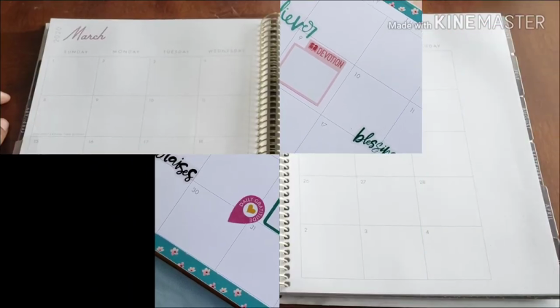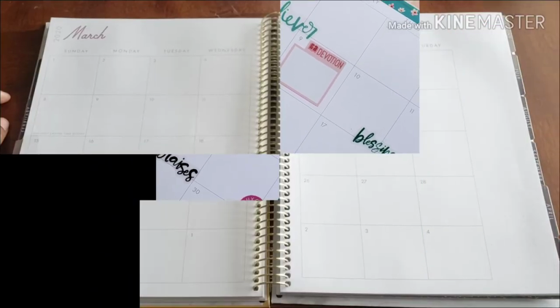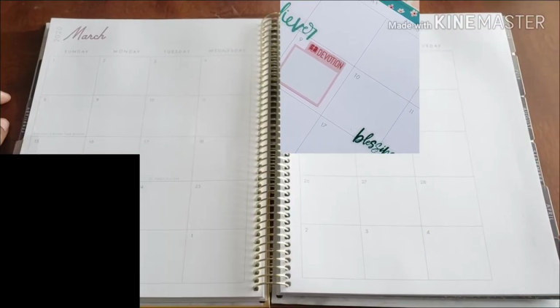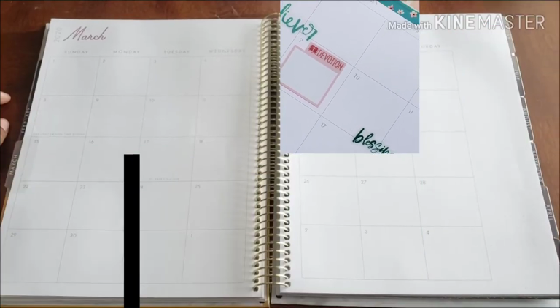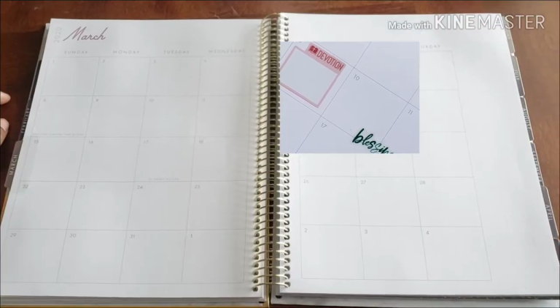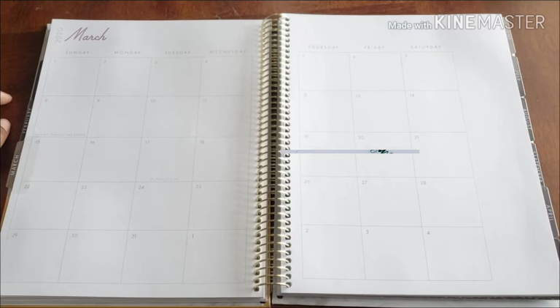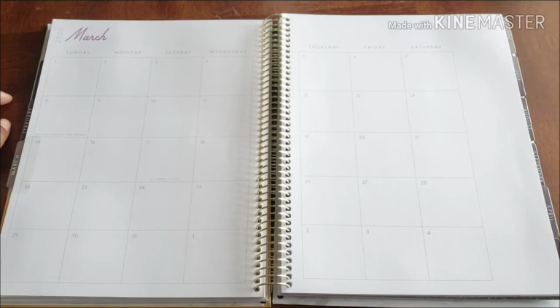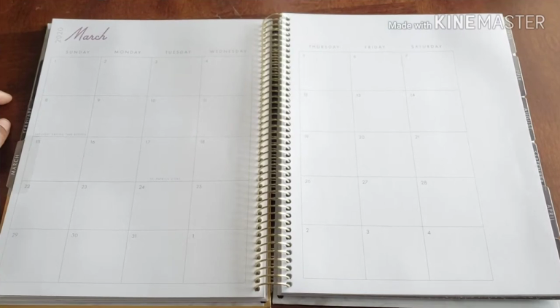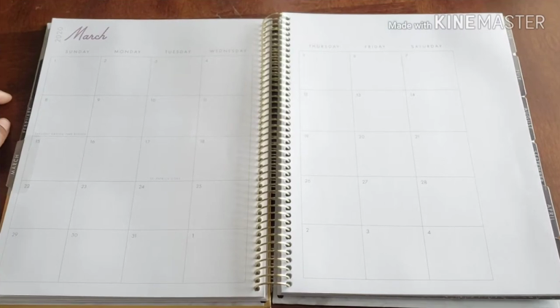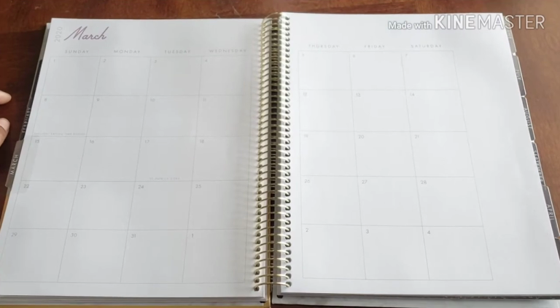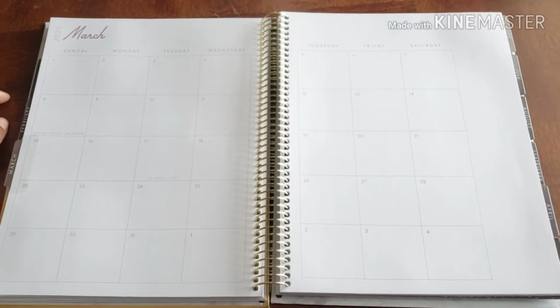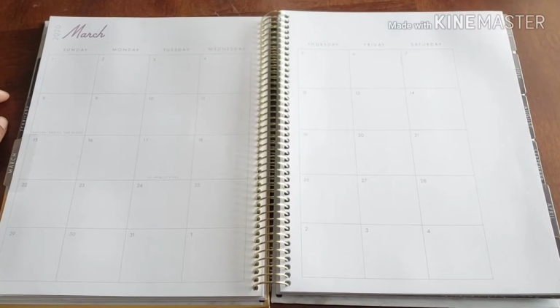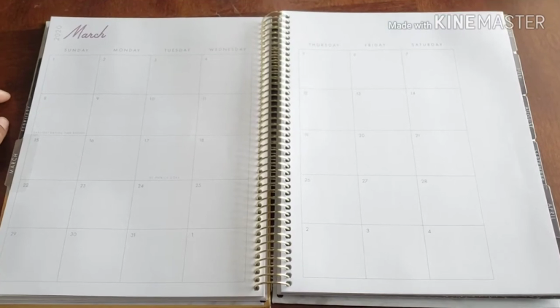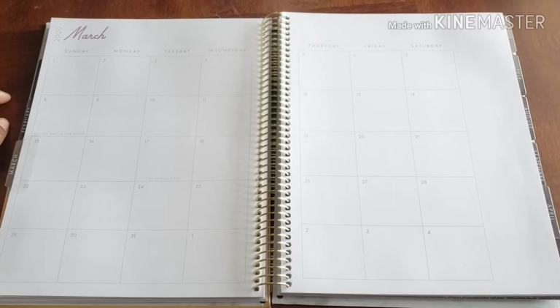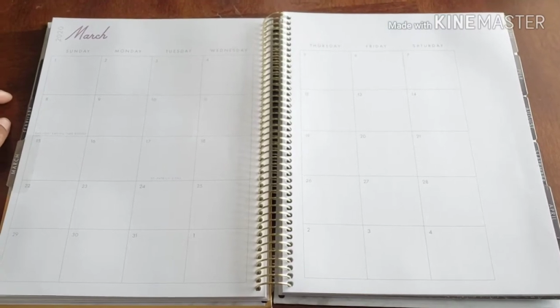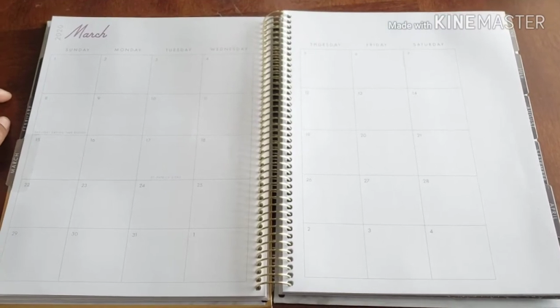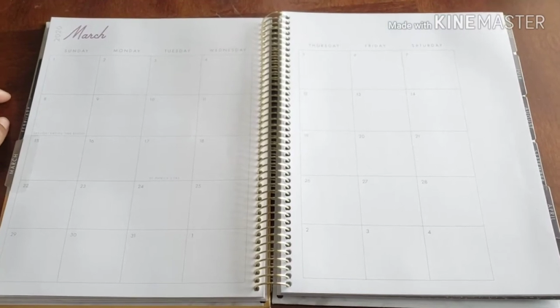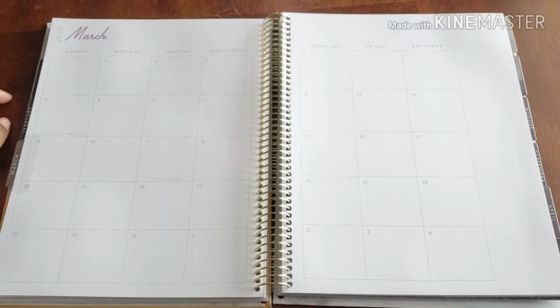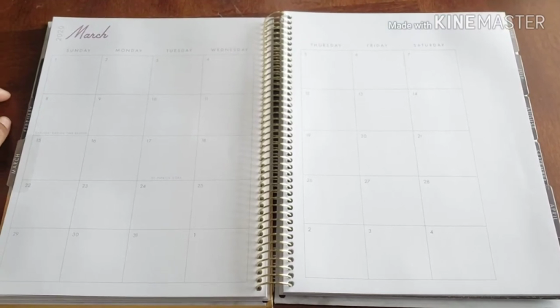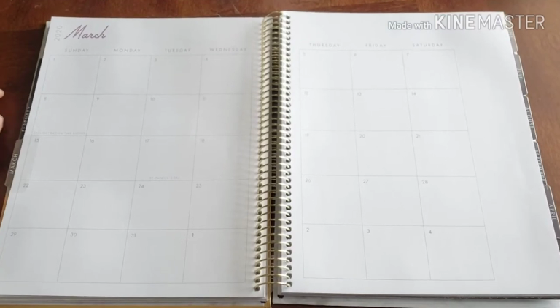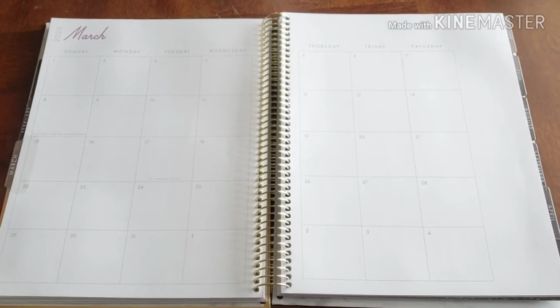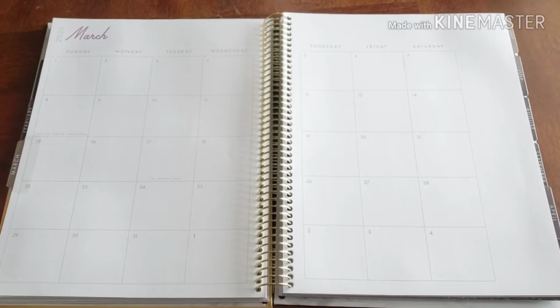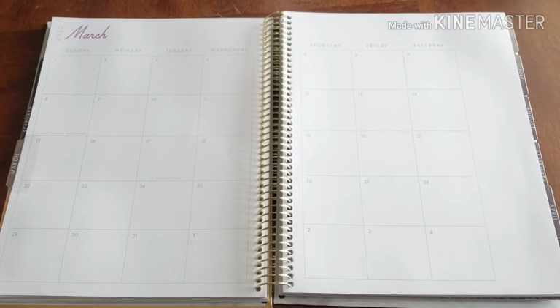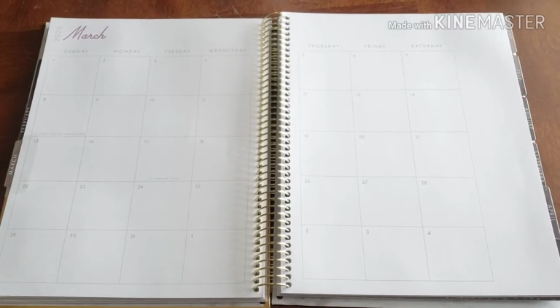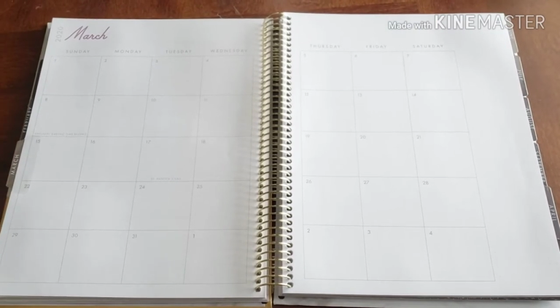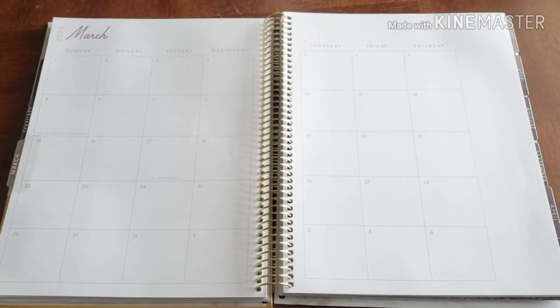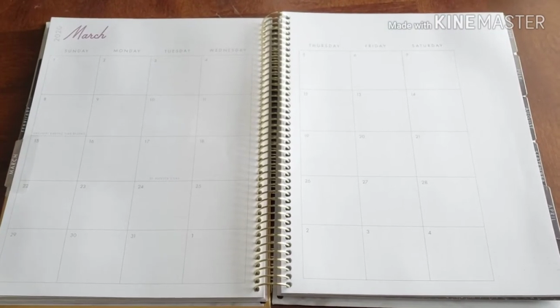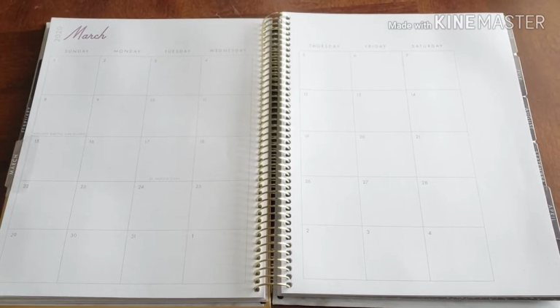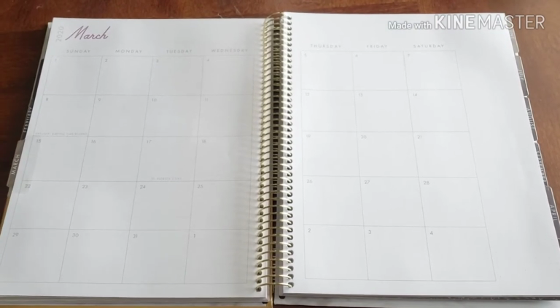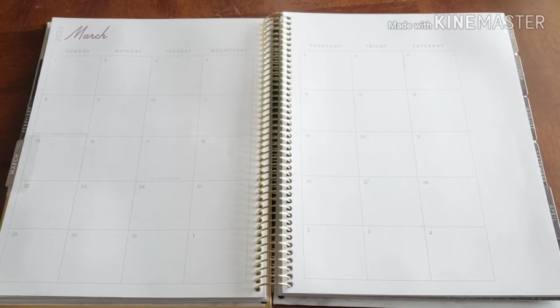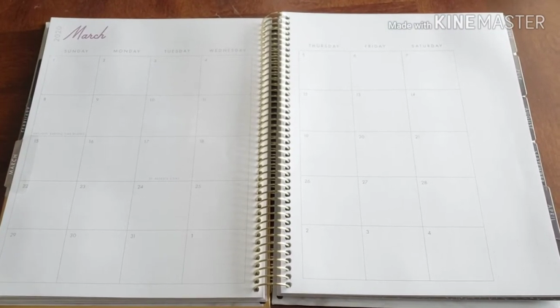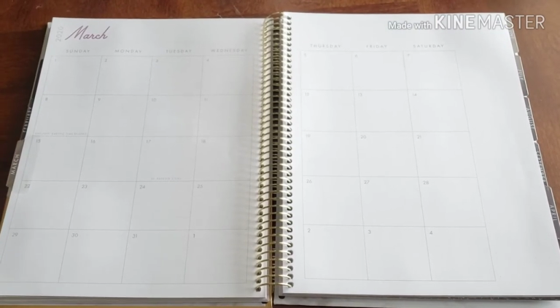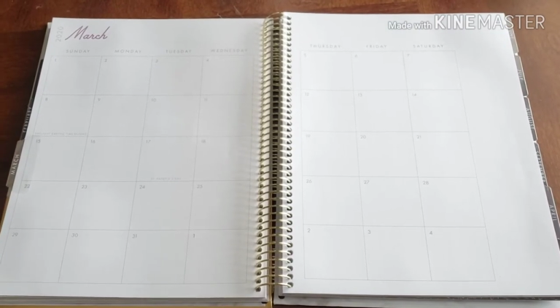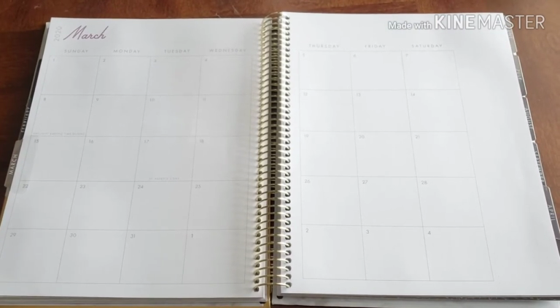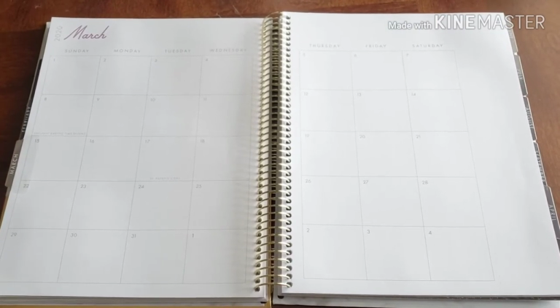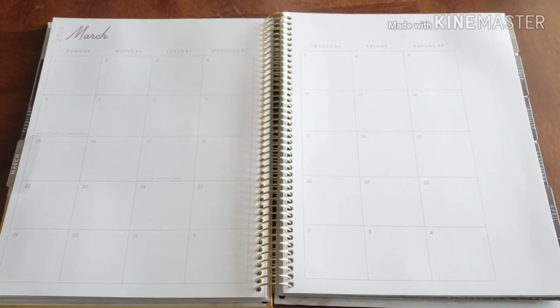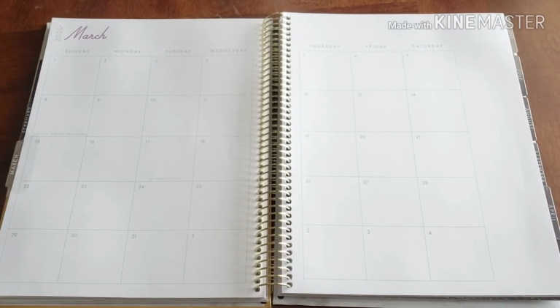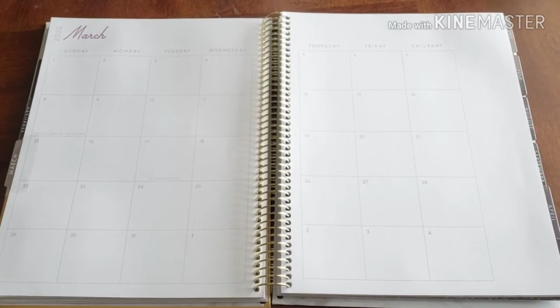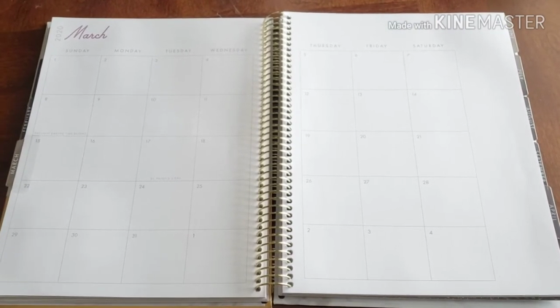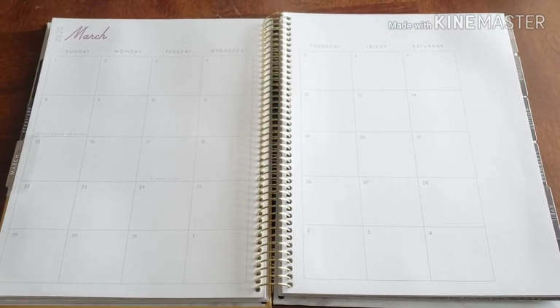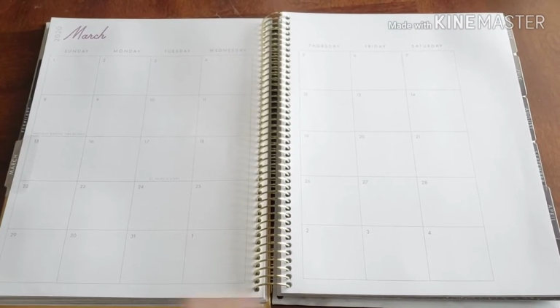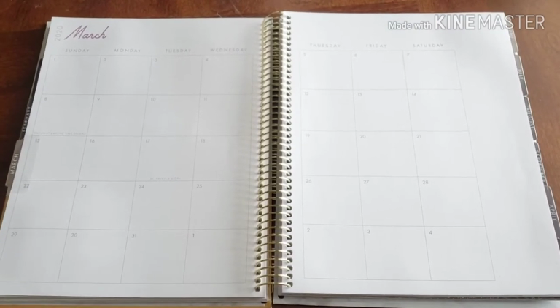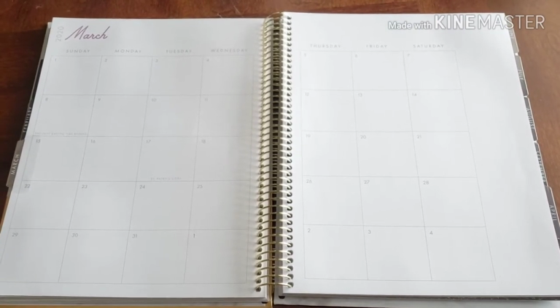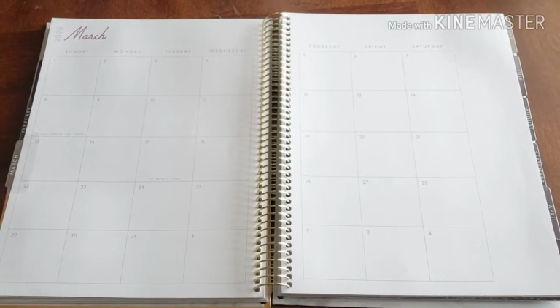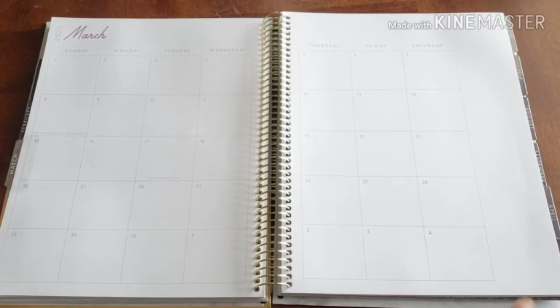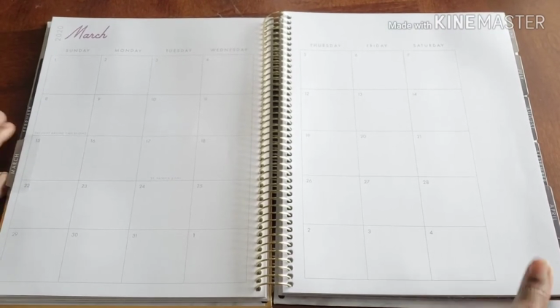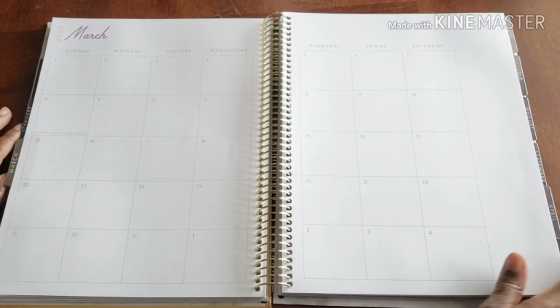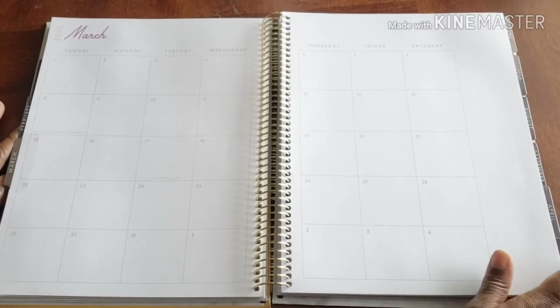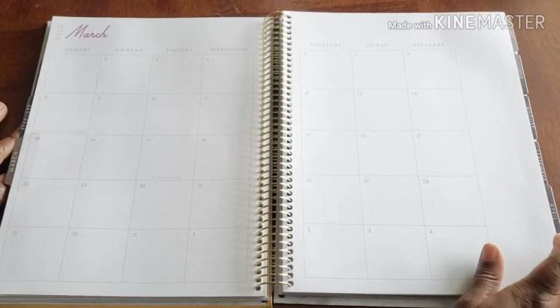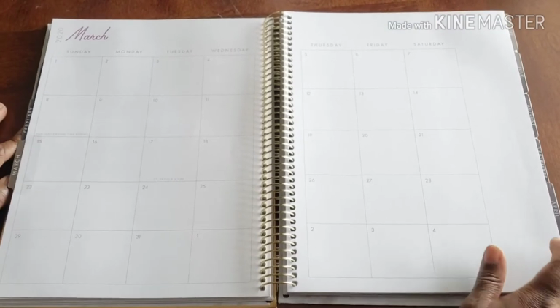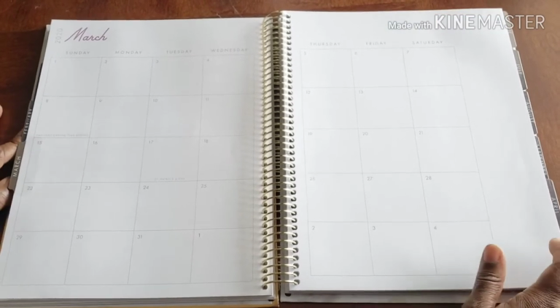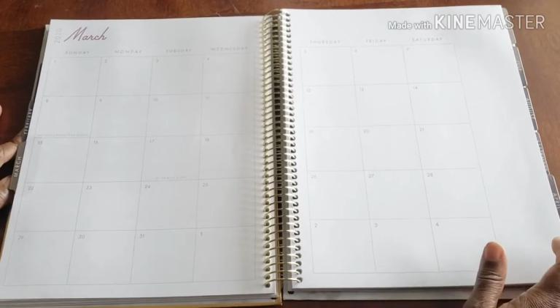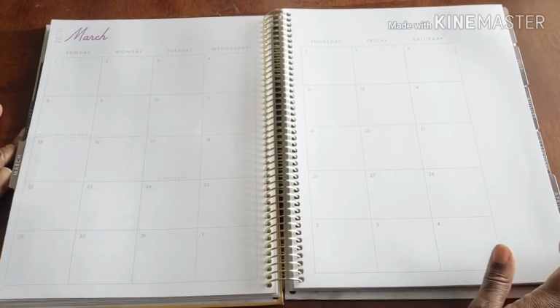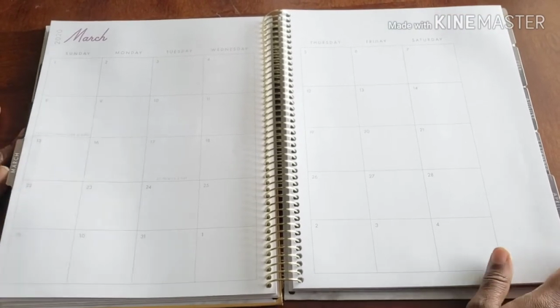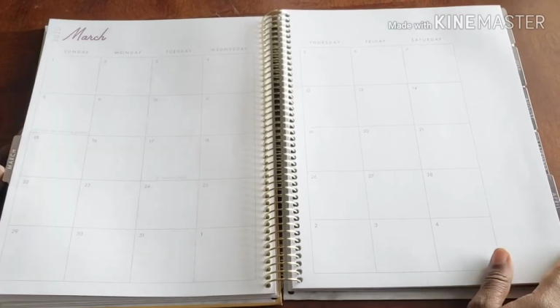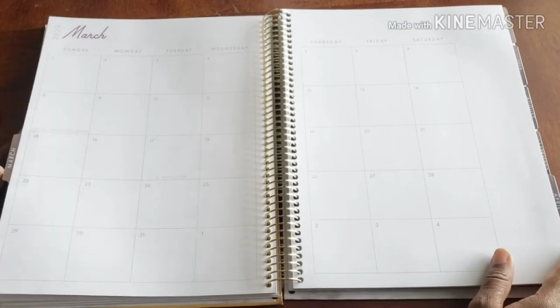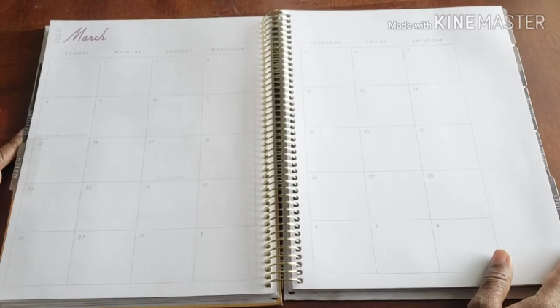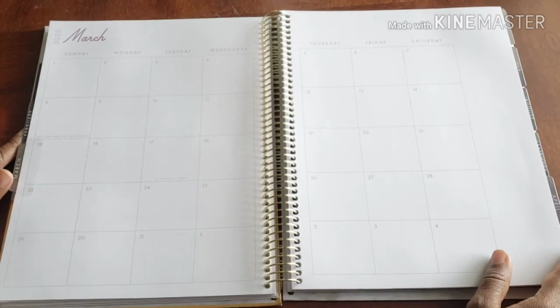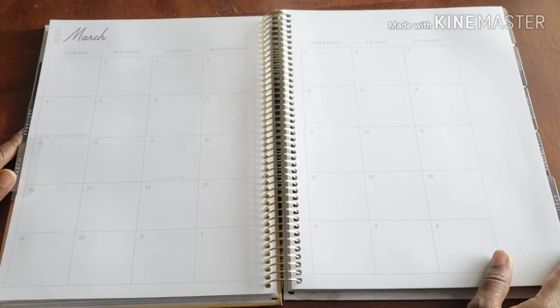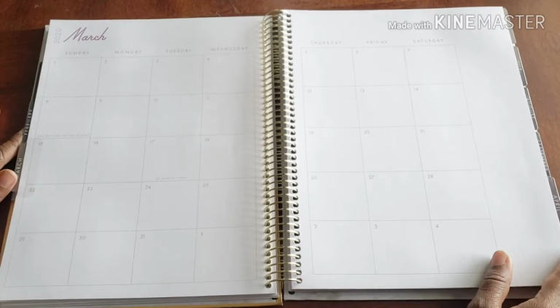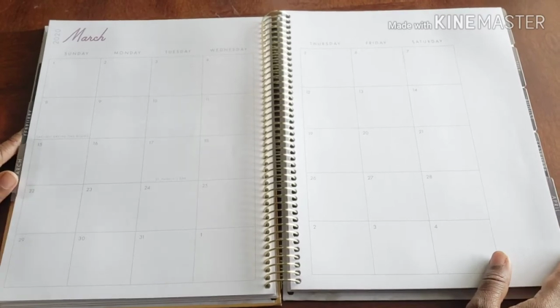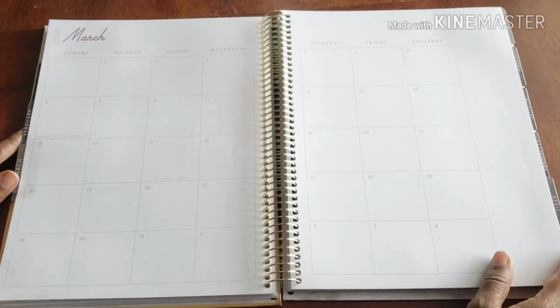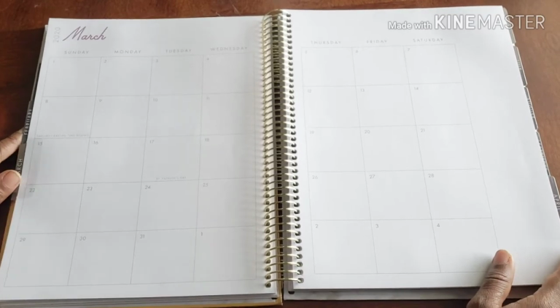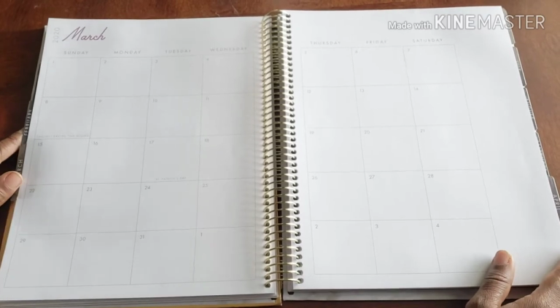Hello and welcome back to Plans on Planning. Thank you for joining me today.